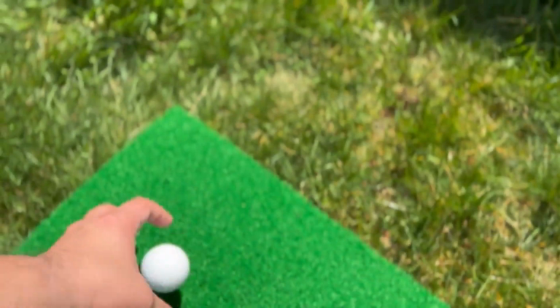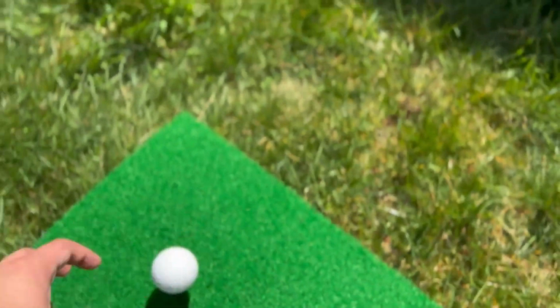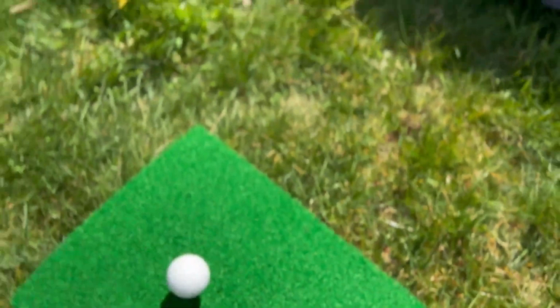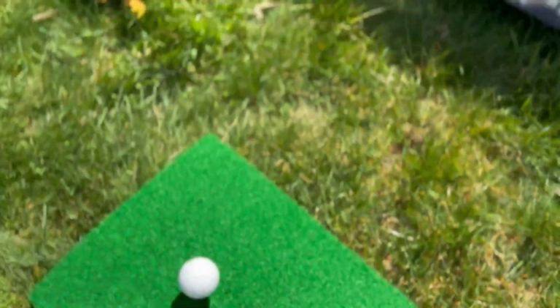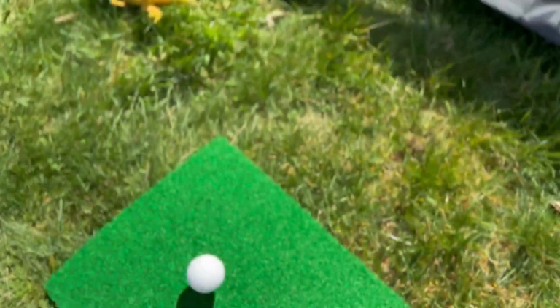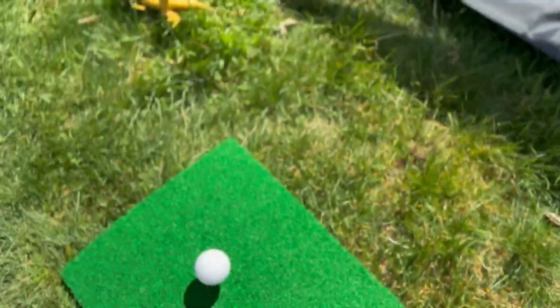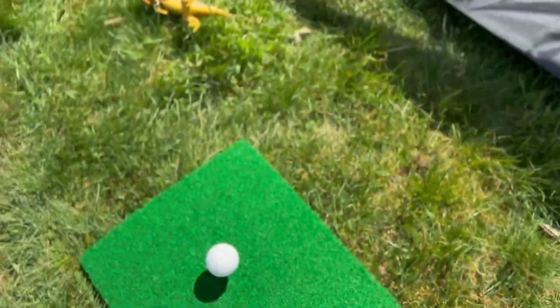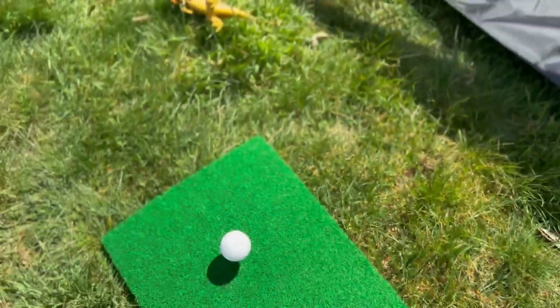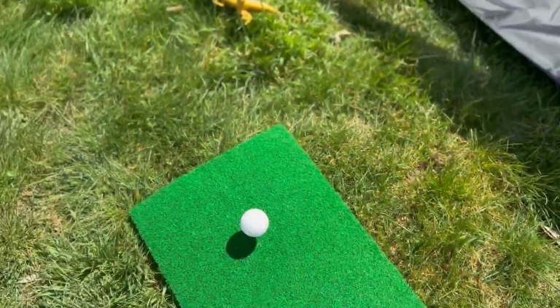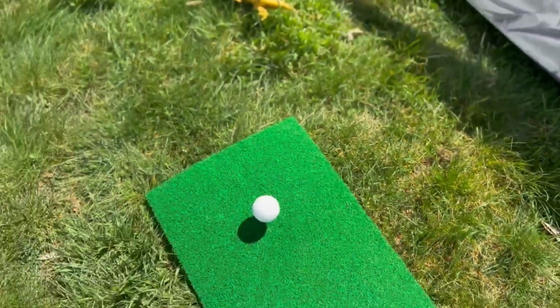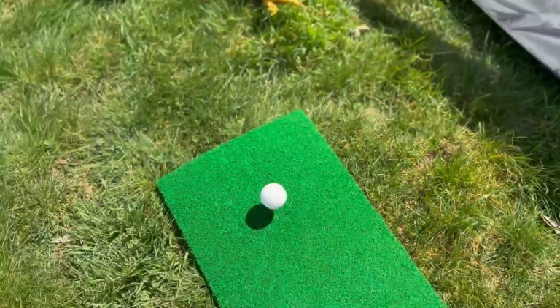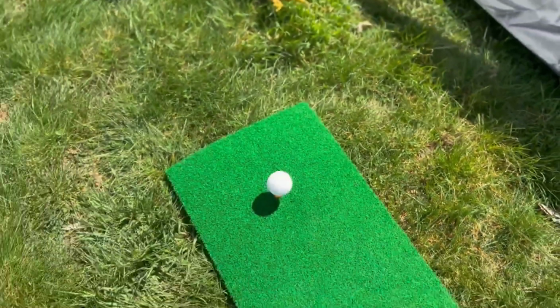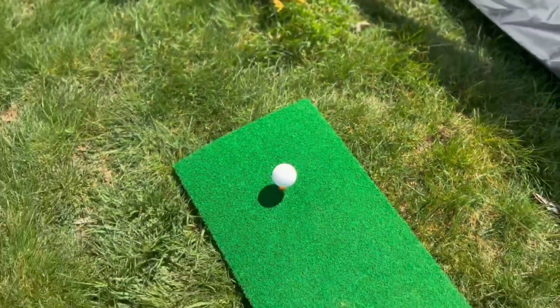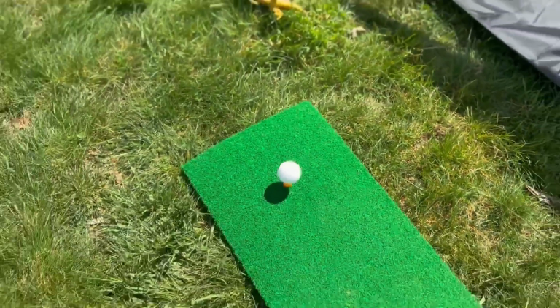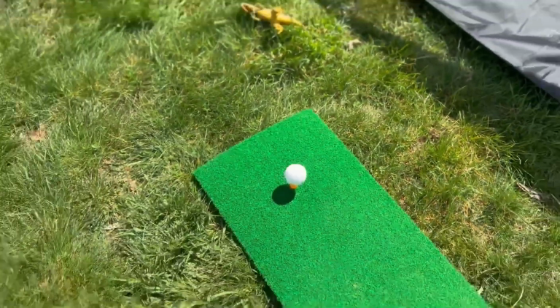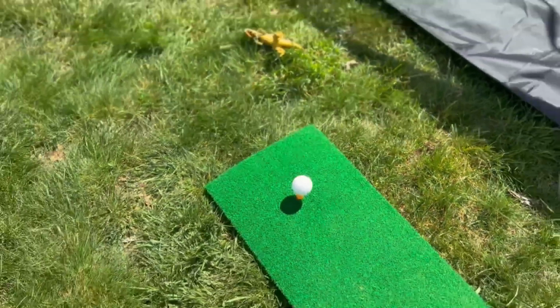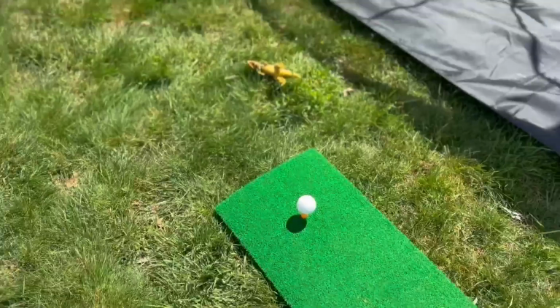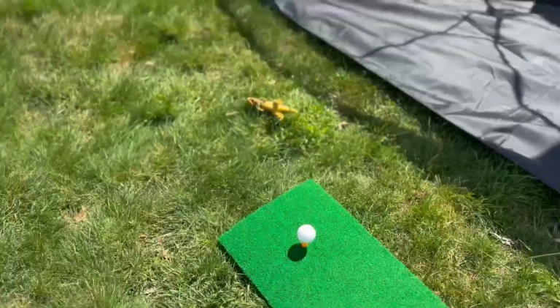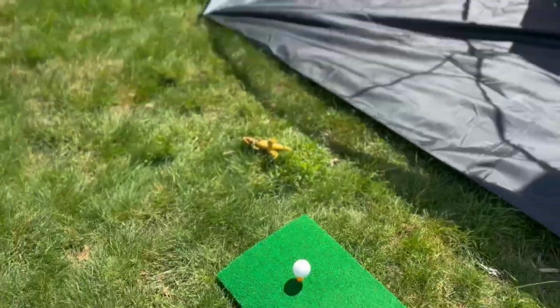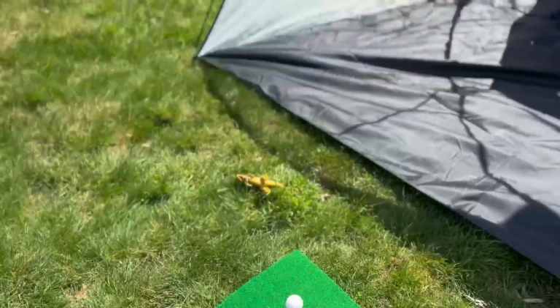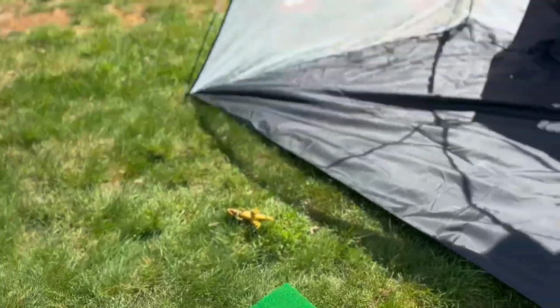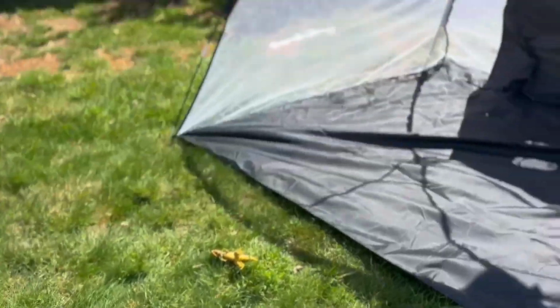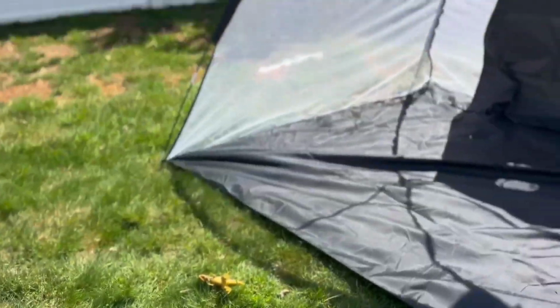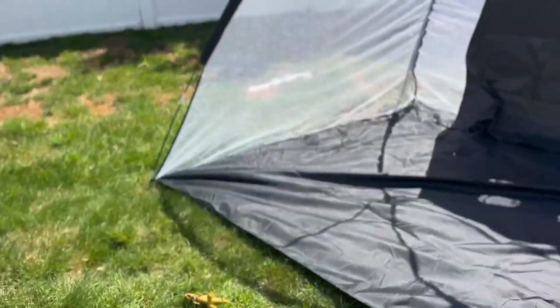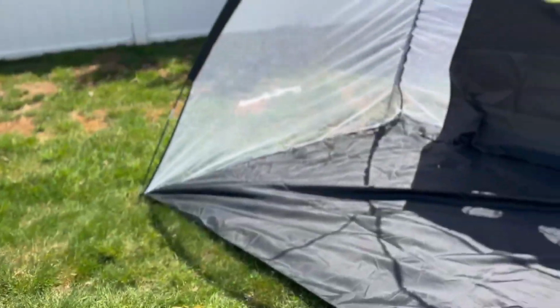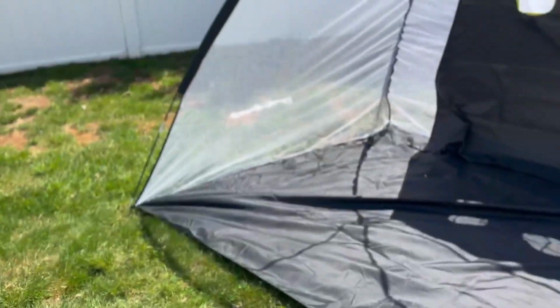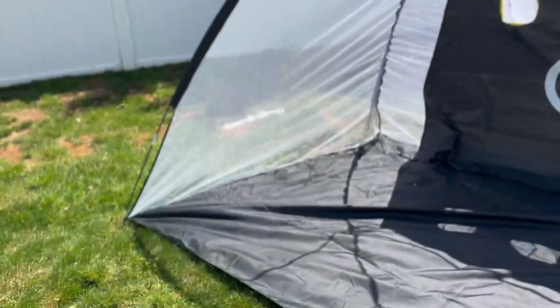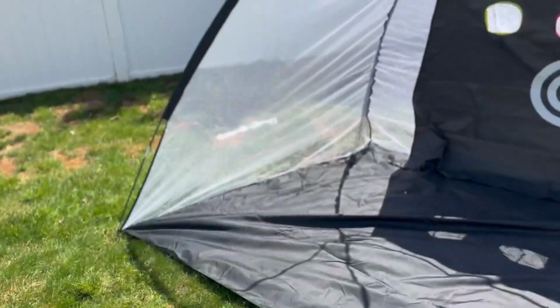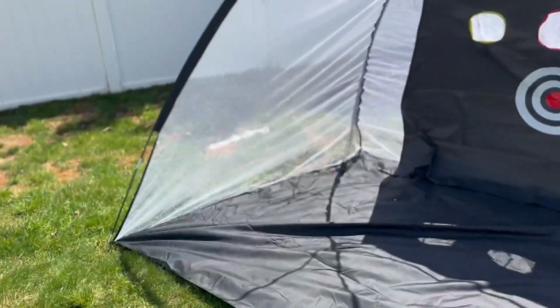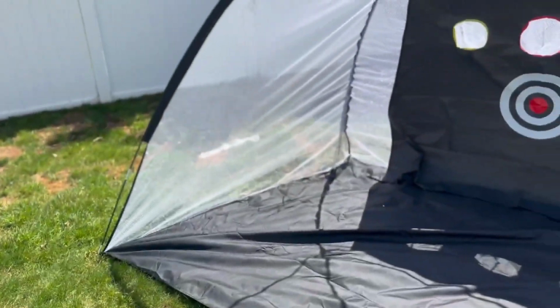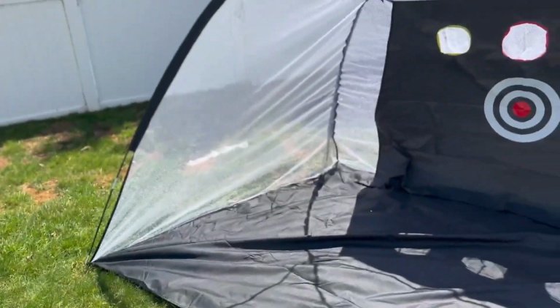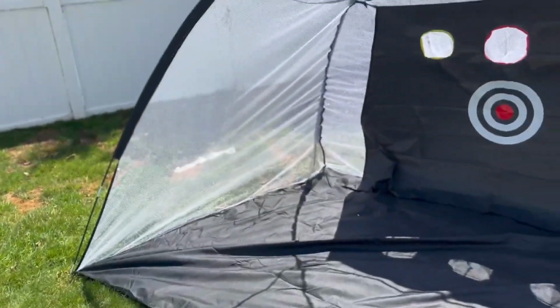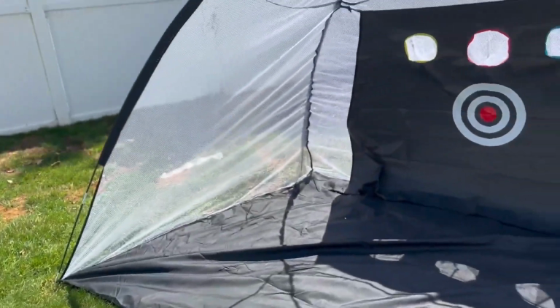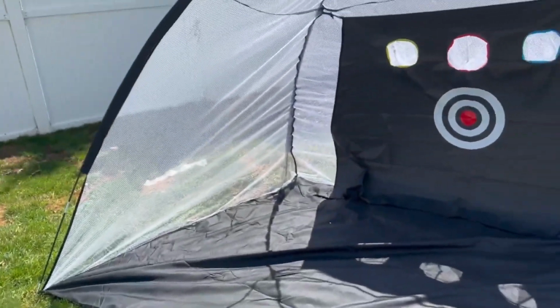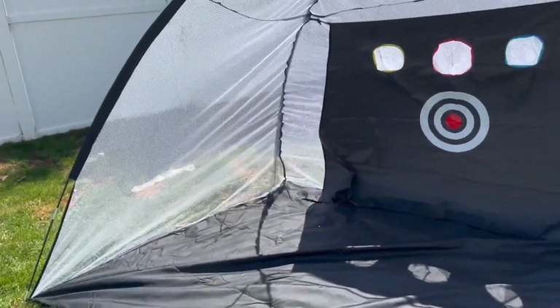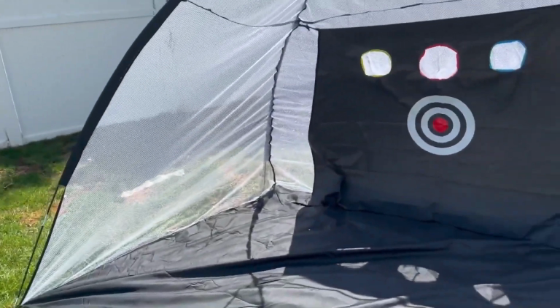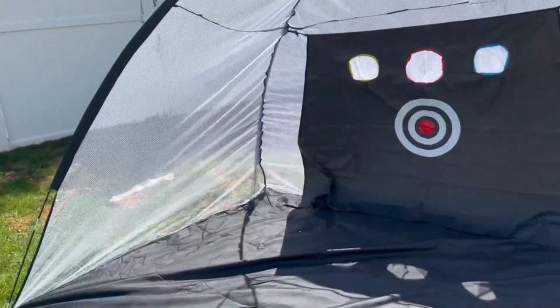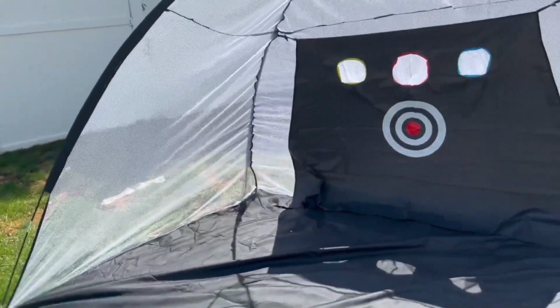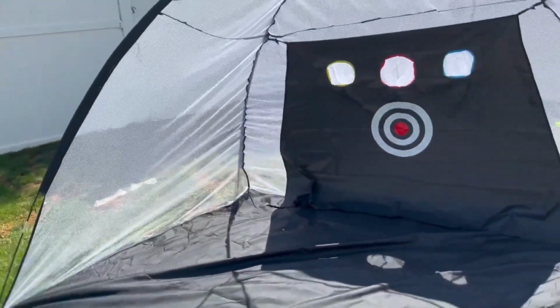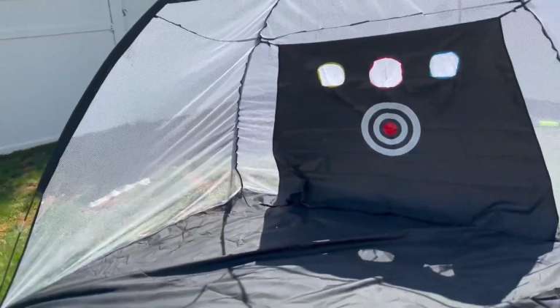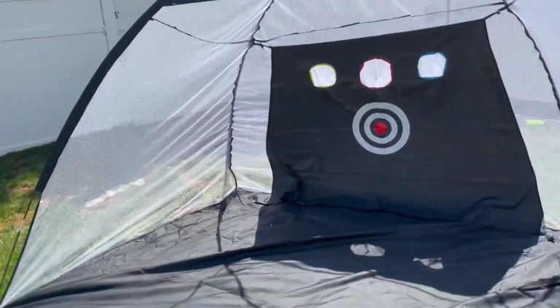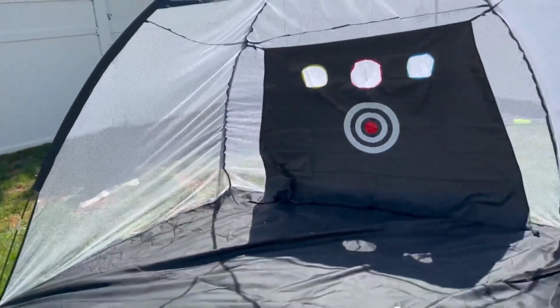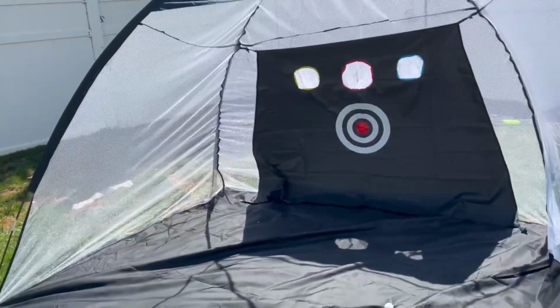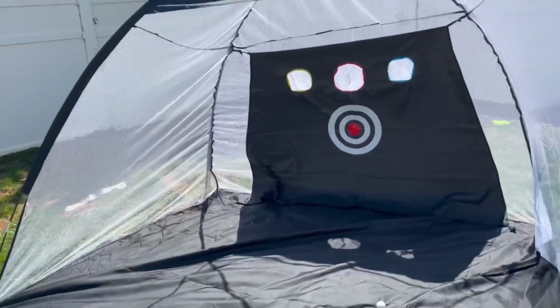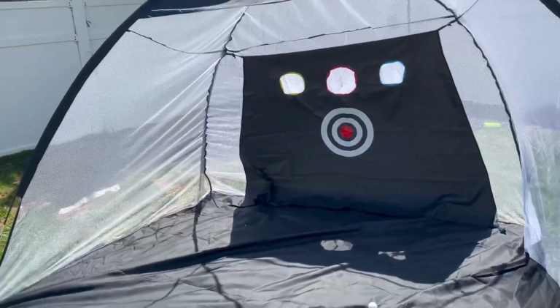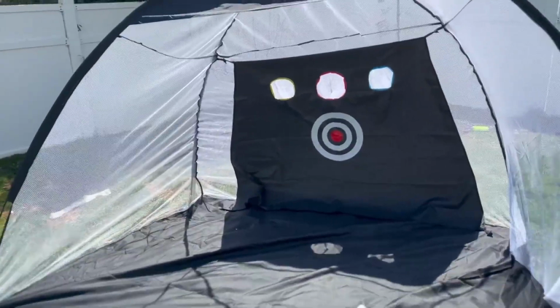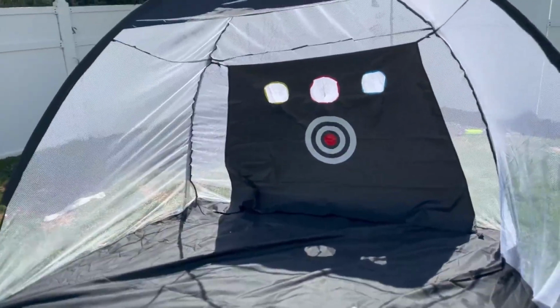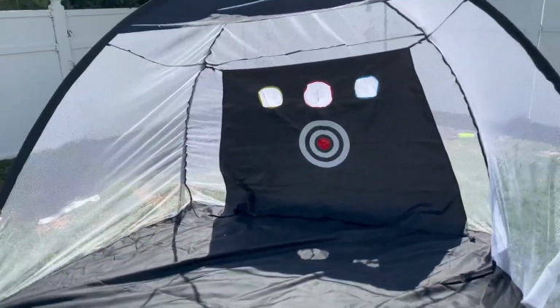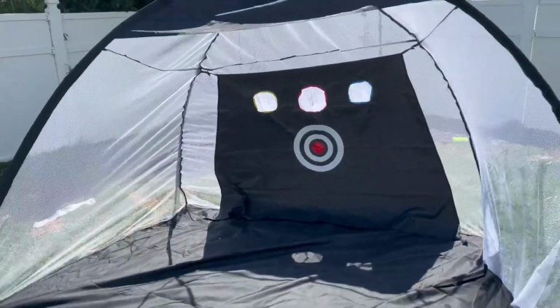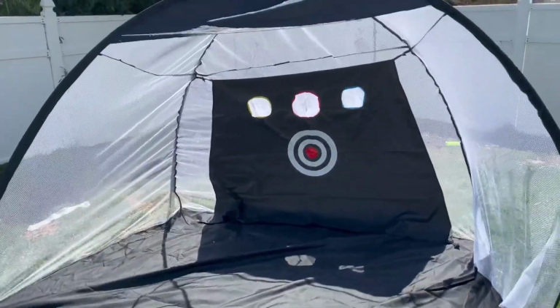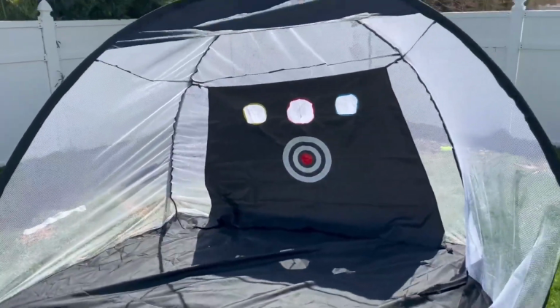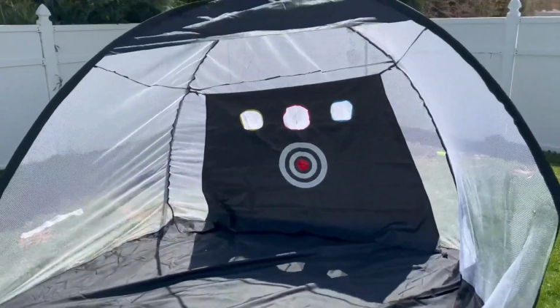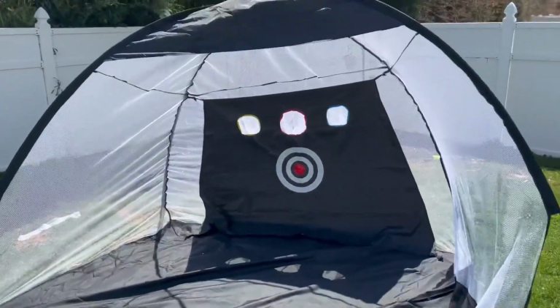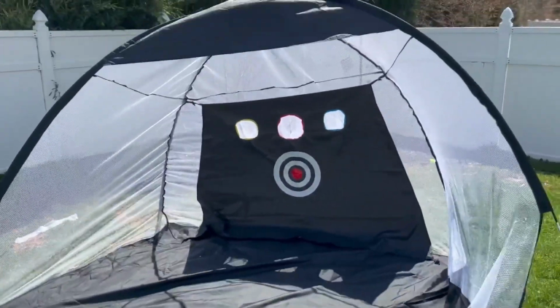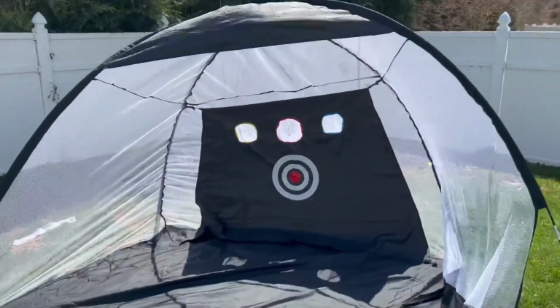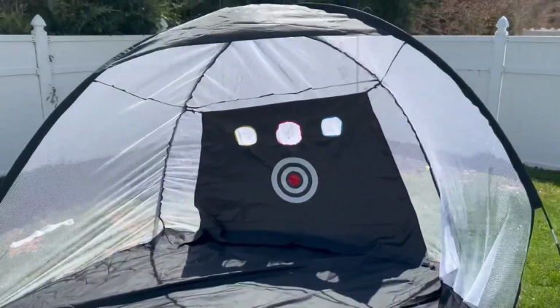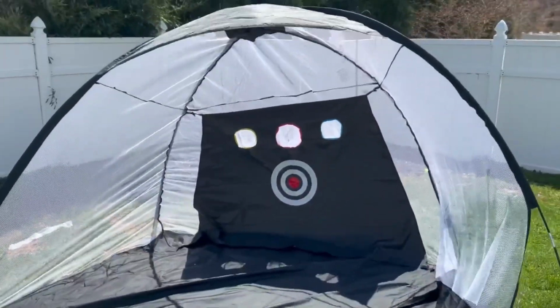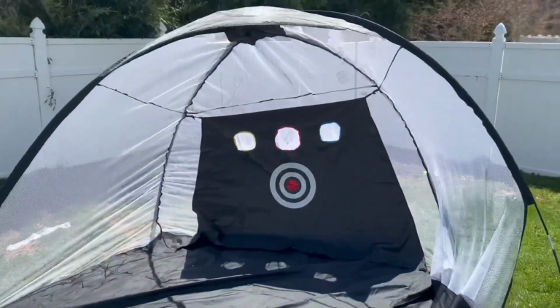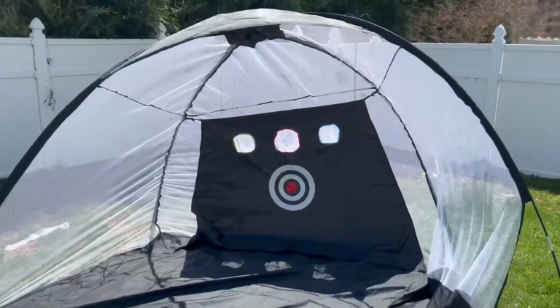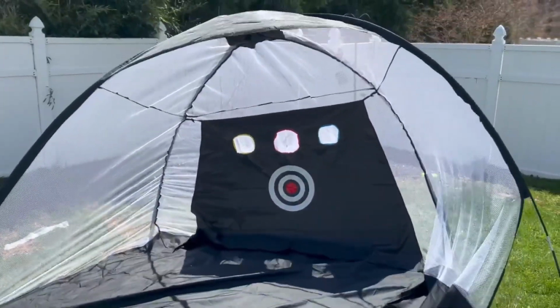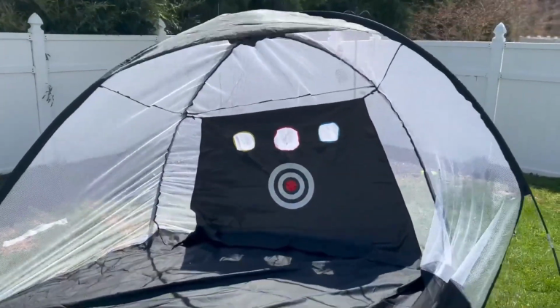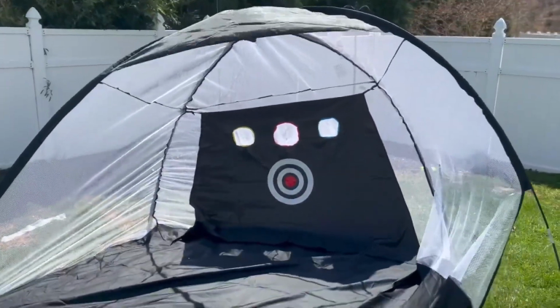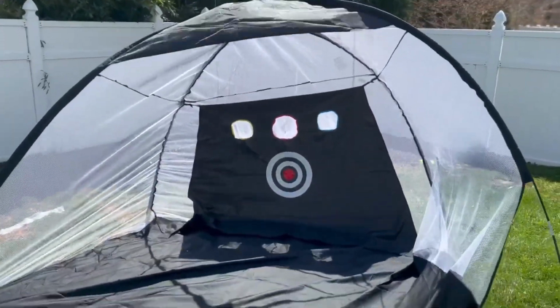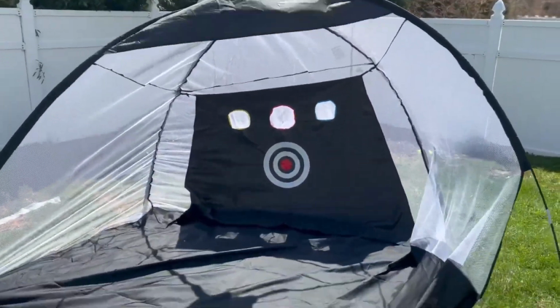It comes with this really cool tee, as you see there. We got the ball placed there. It does come with five golf balls, which is nice.